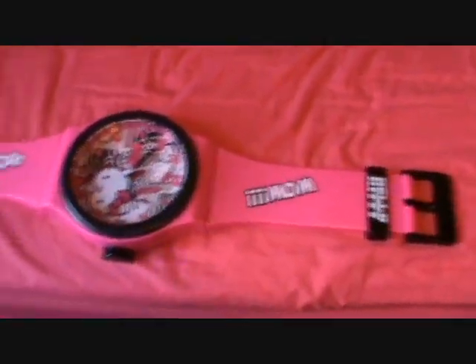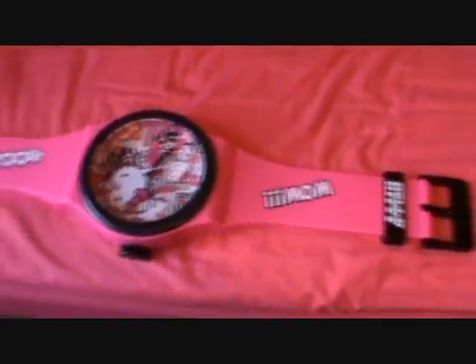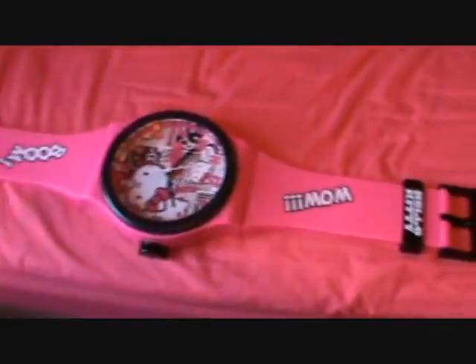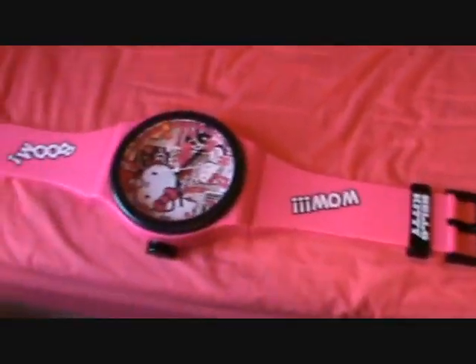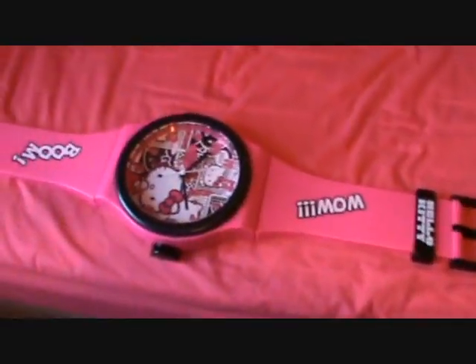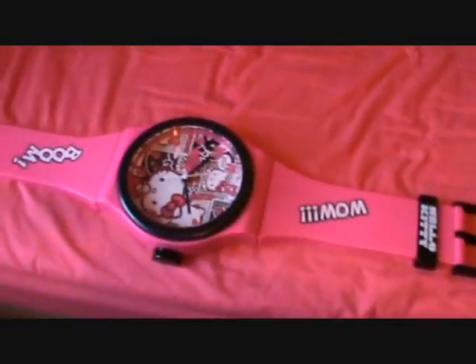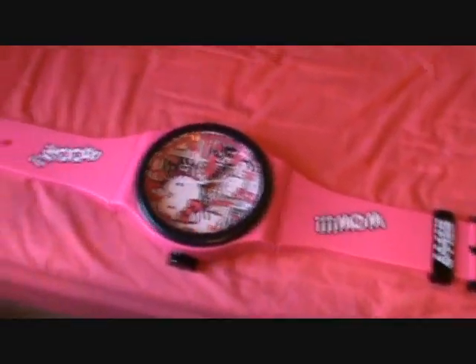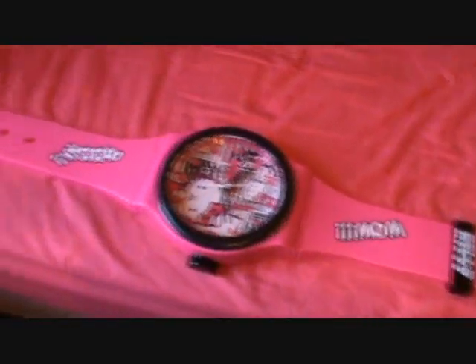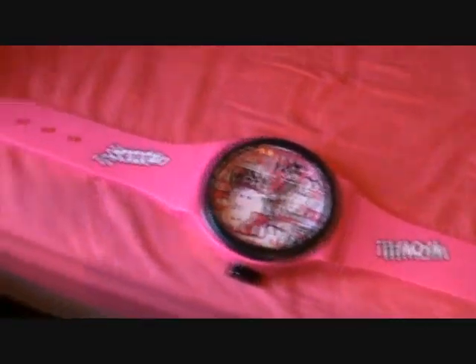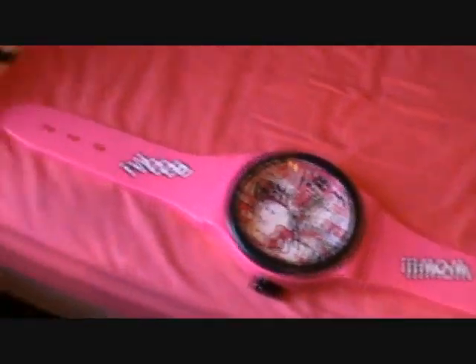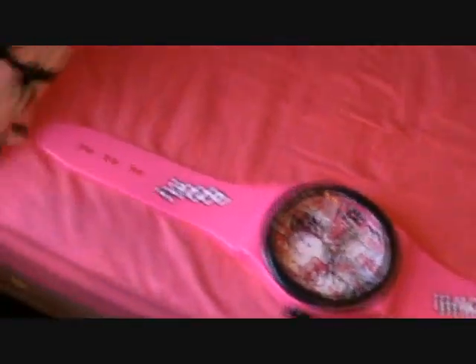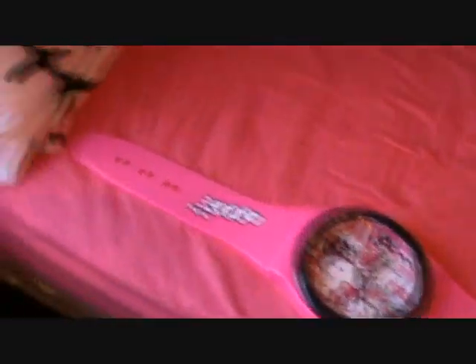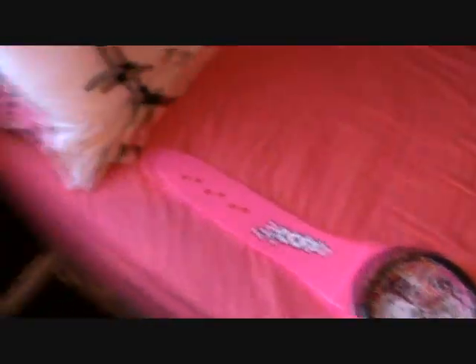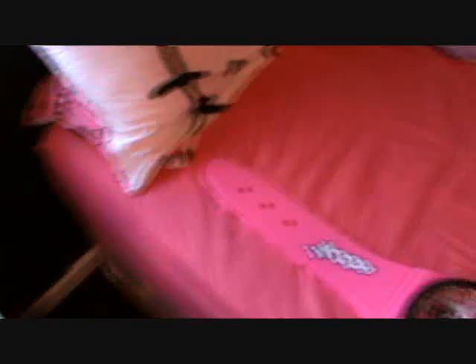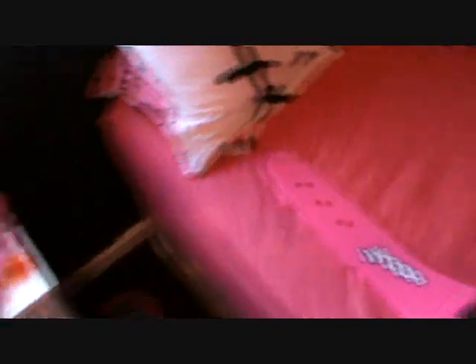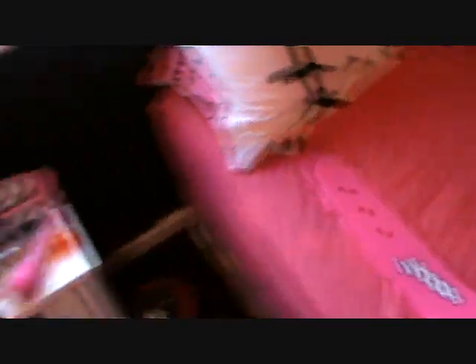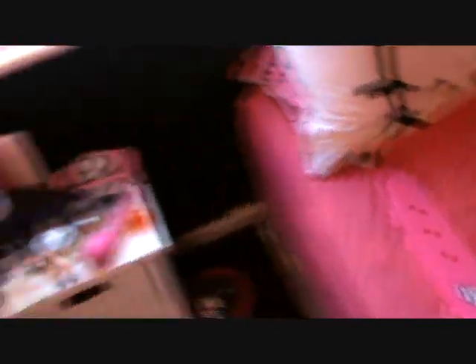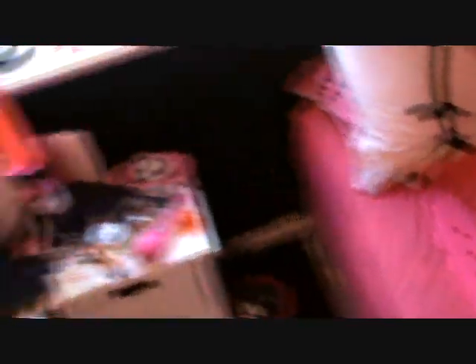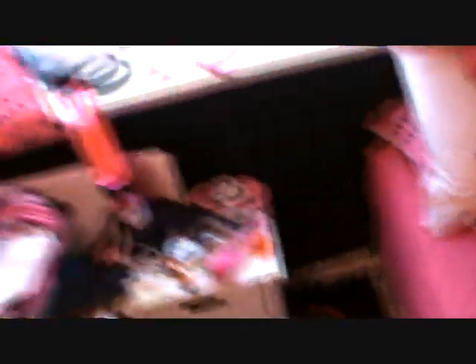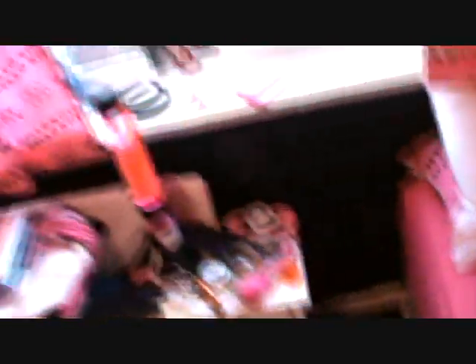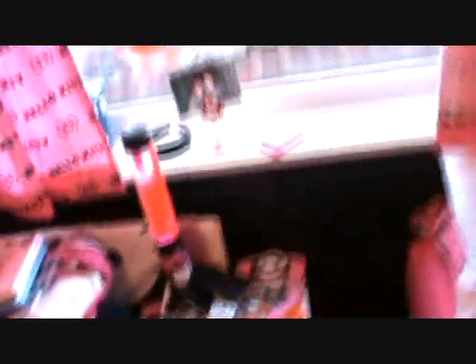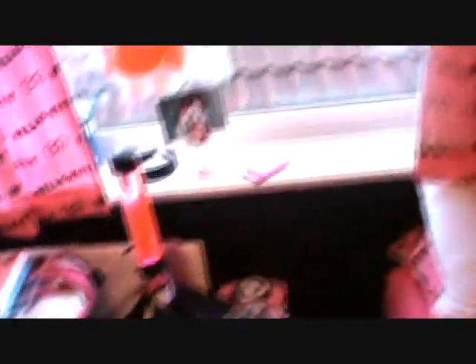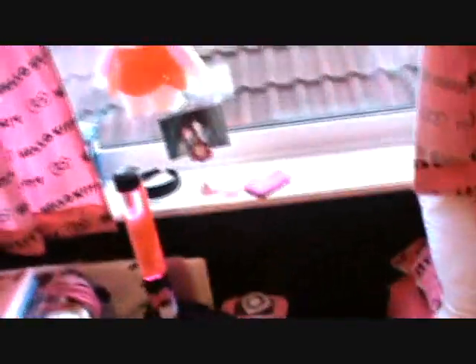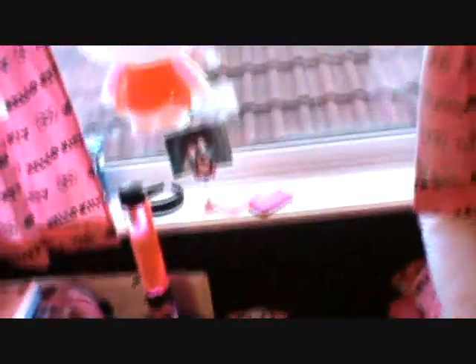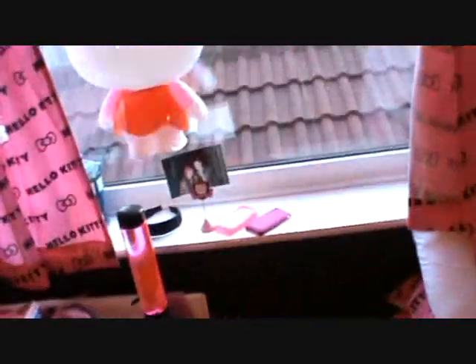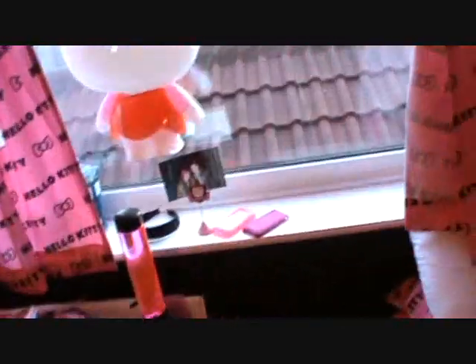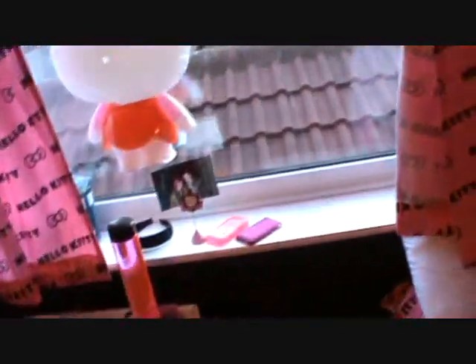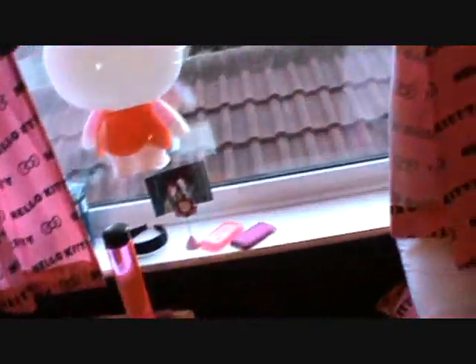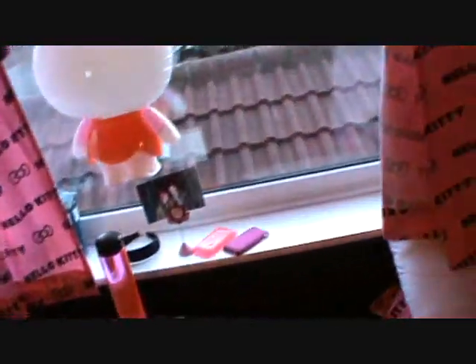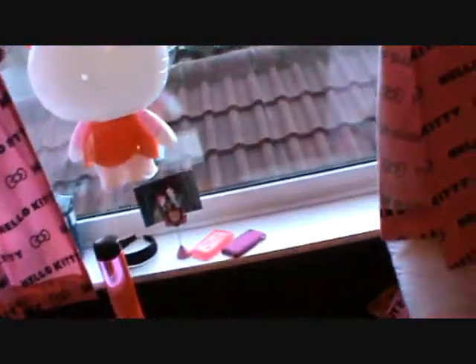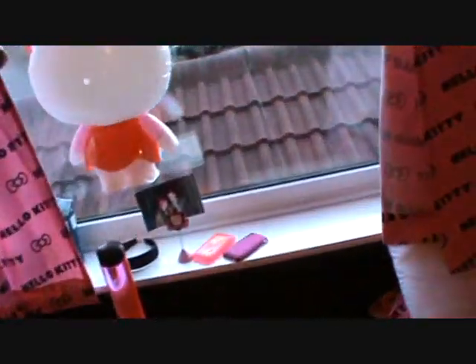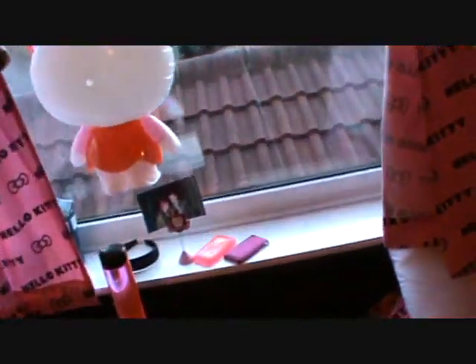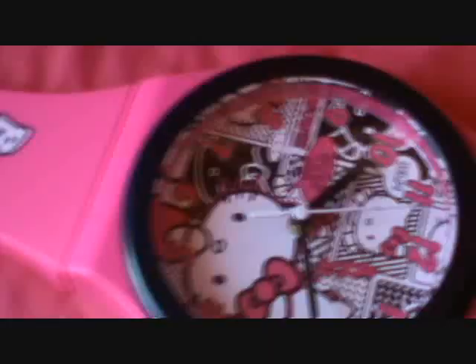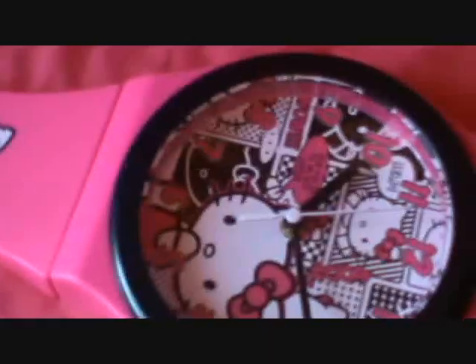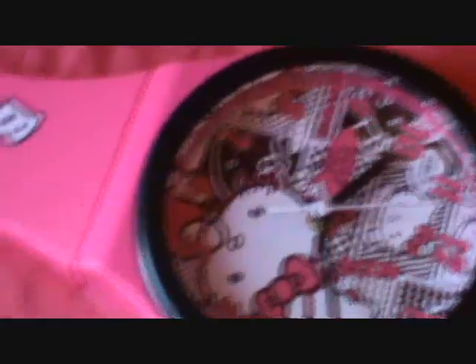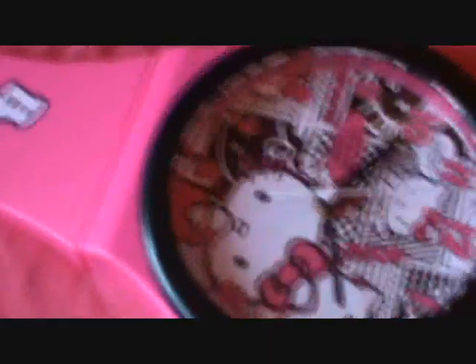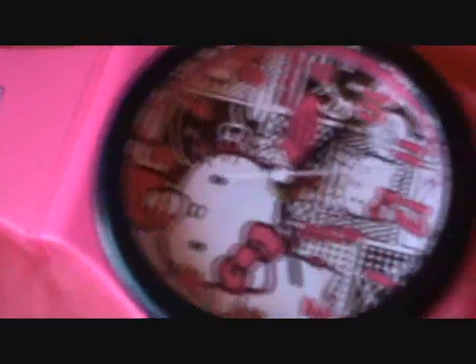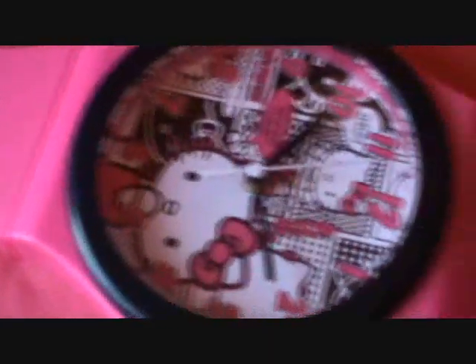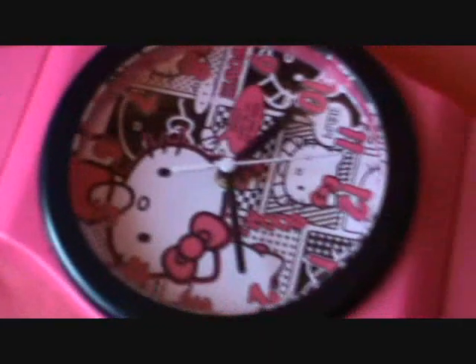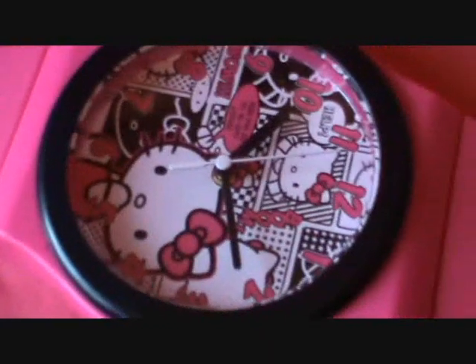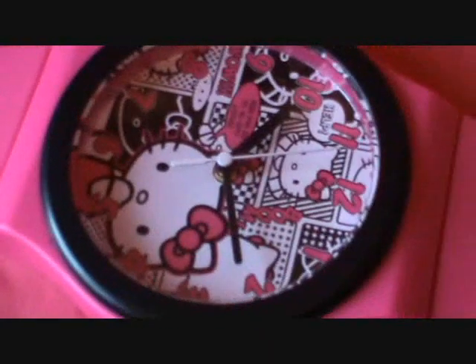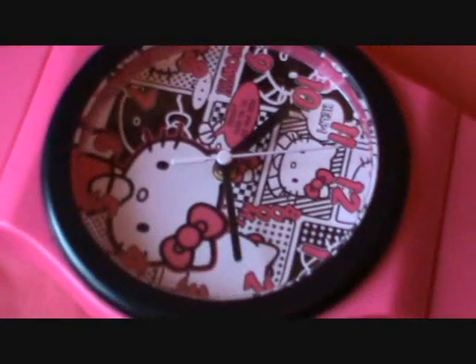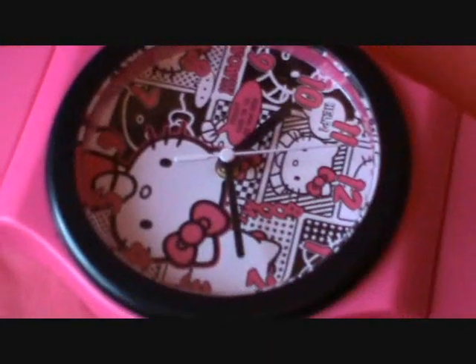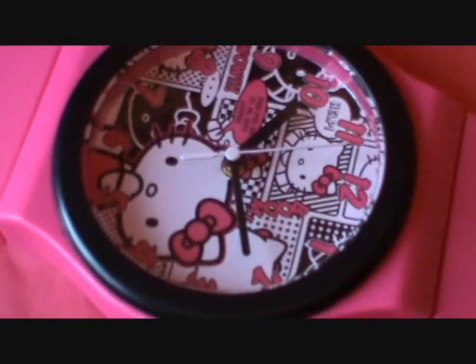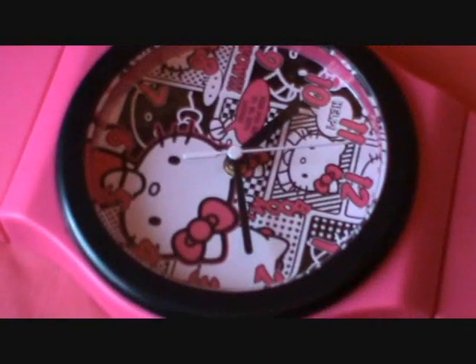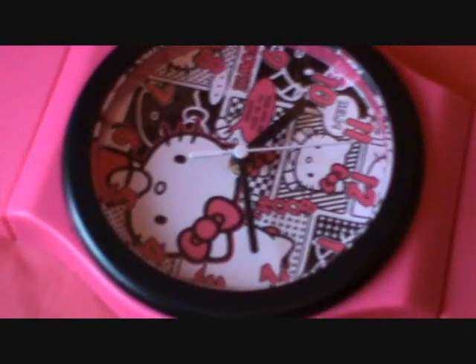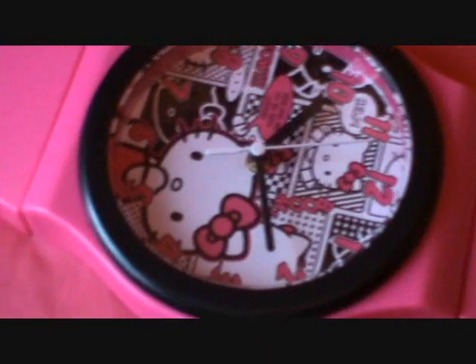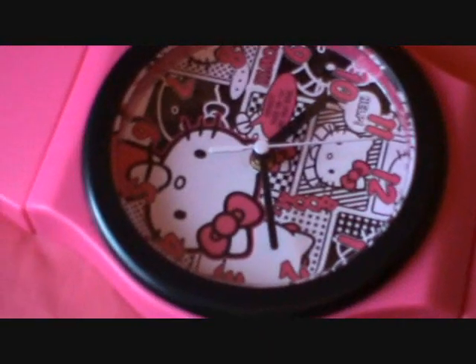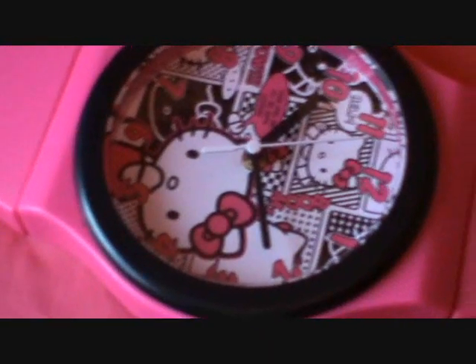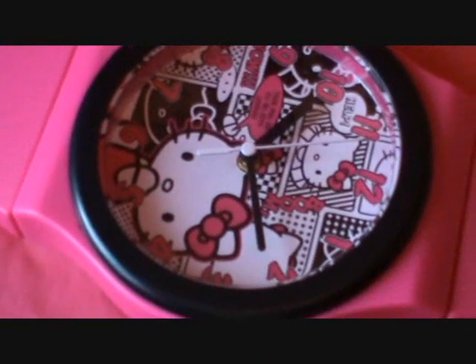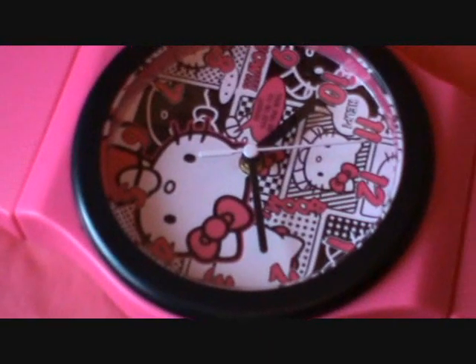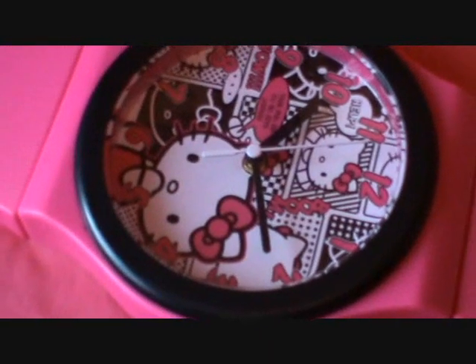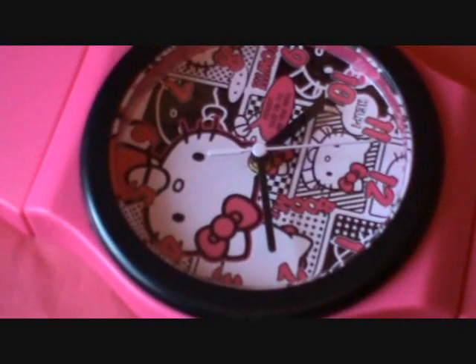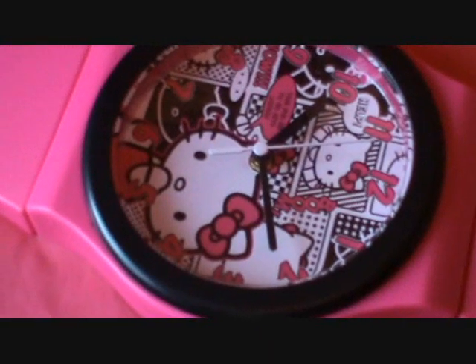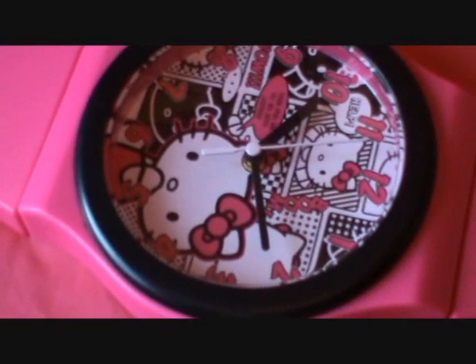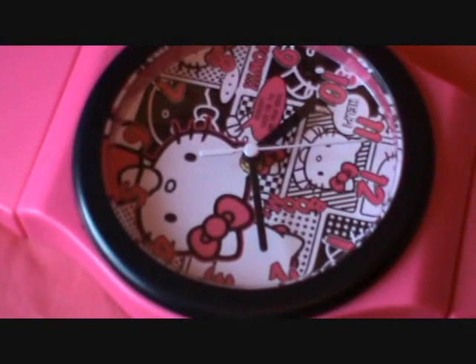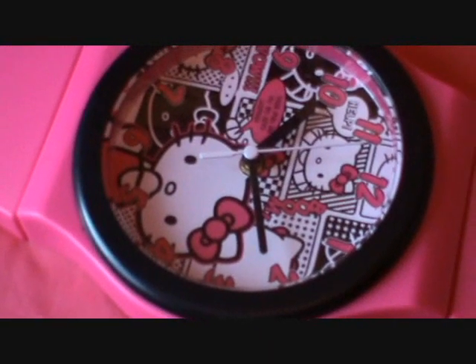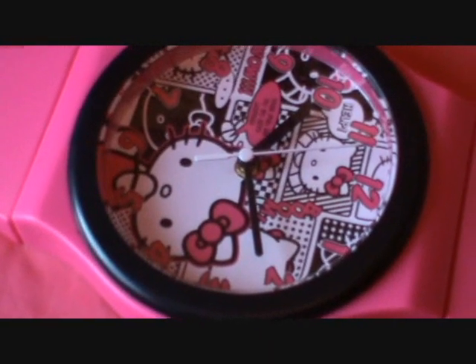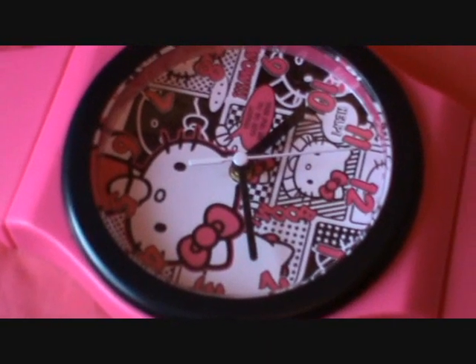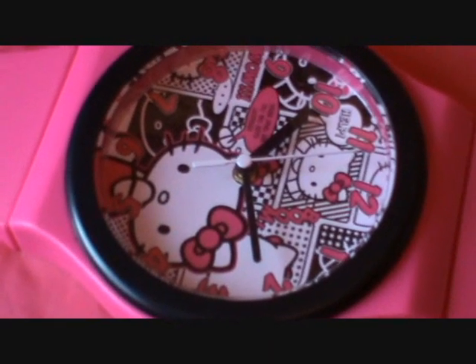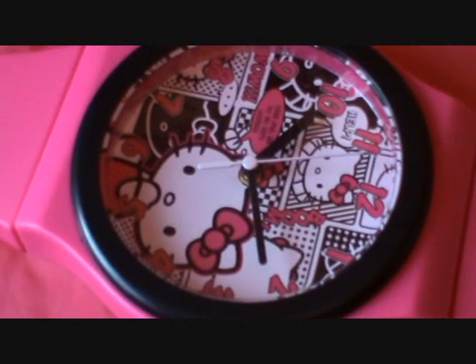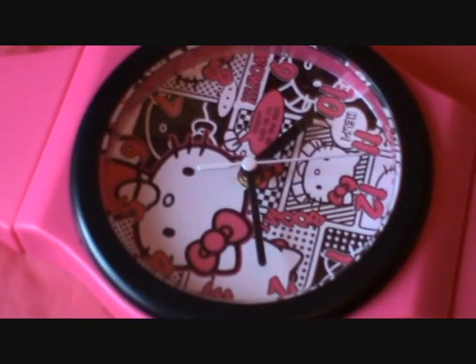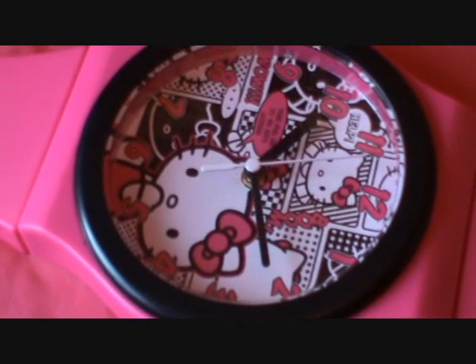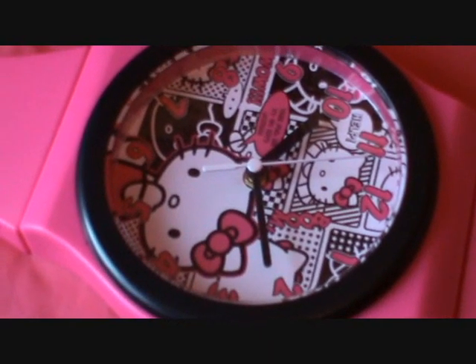It is huge. And it's out there by the way — new Hello Kitty clock. Thank you for watching.